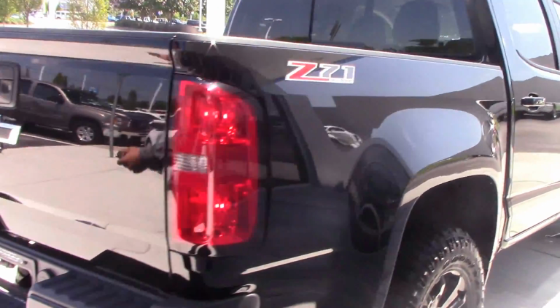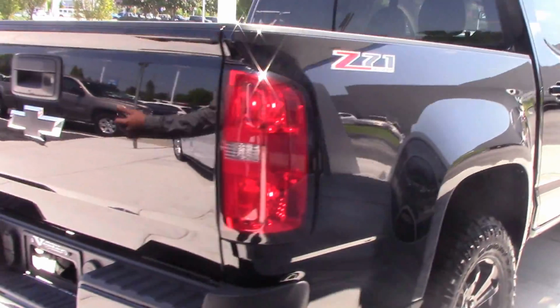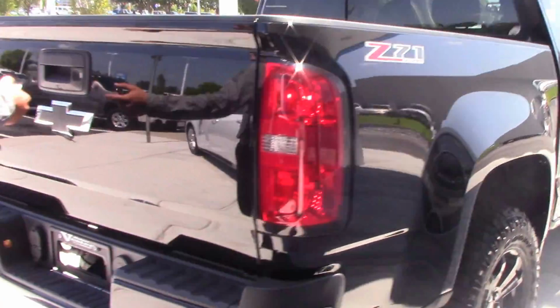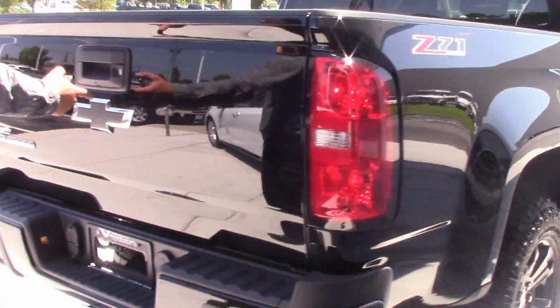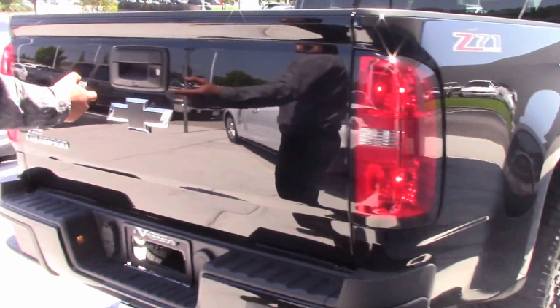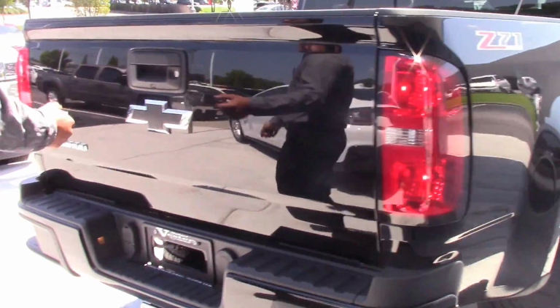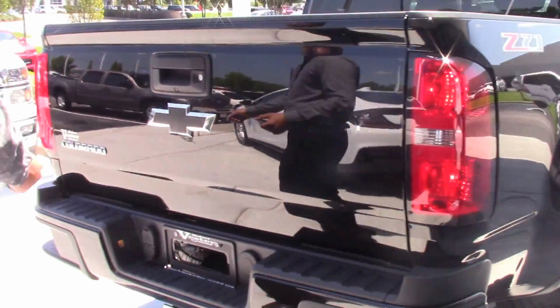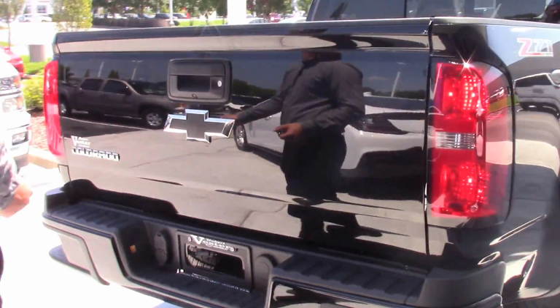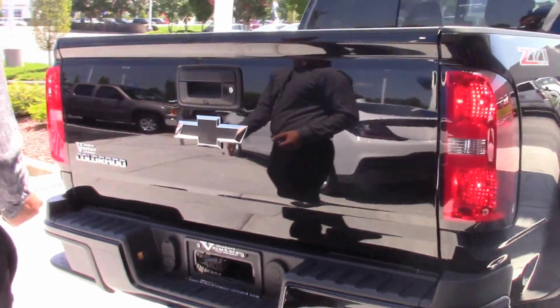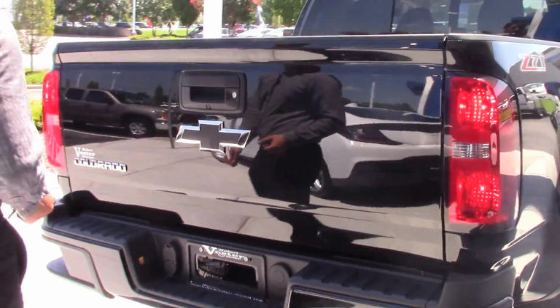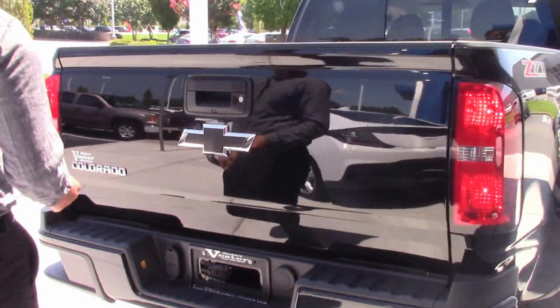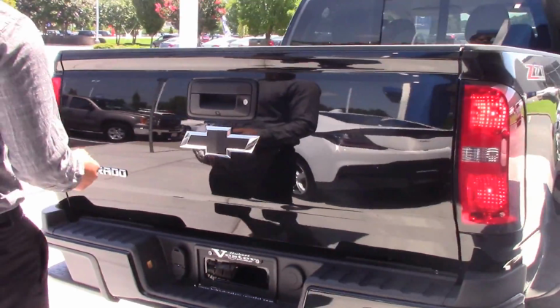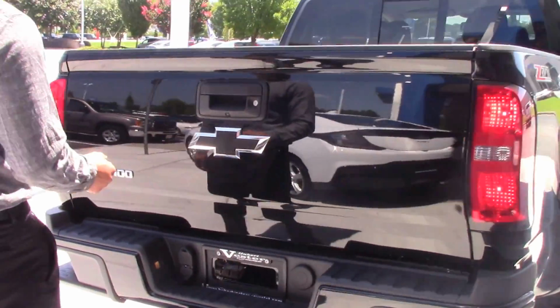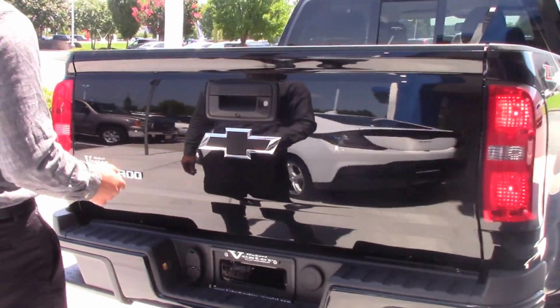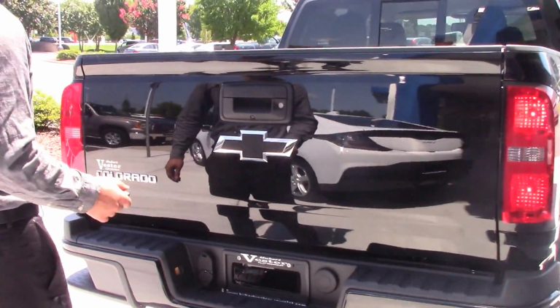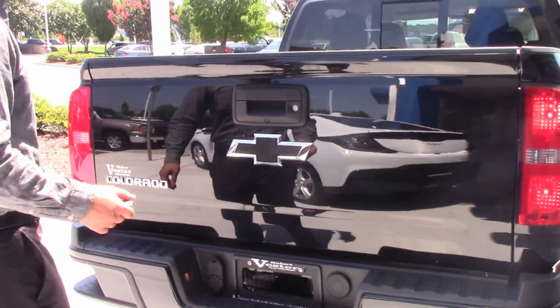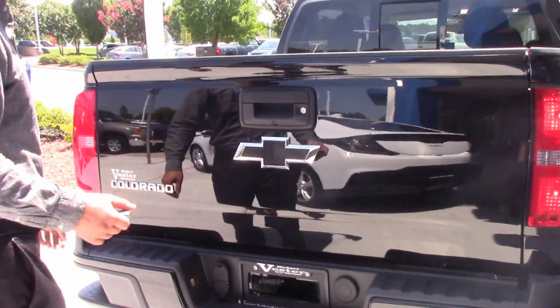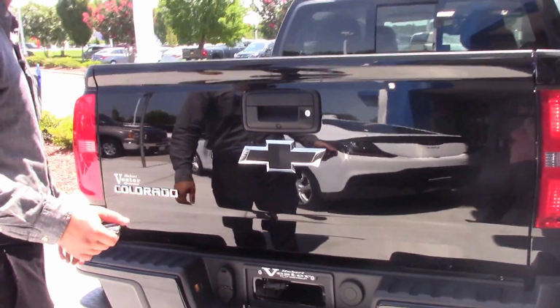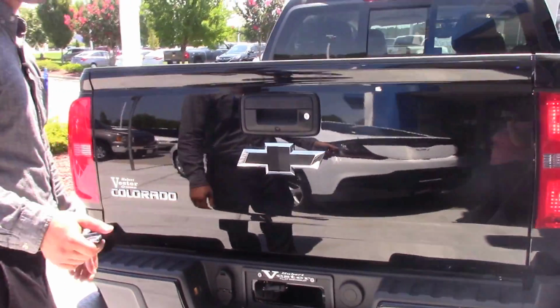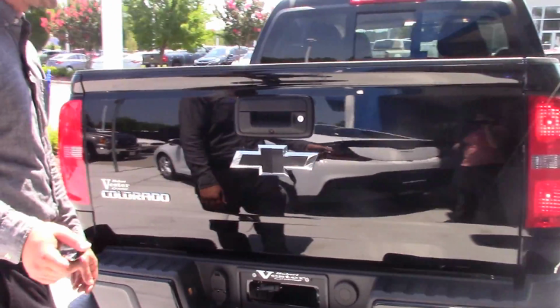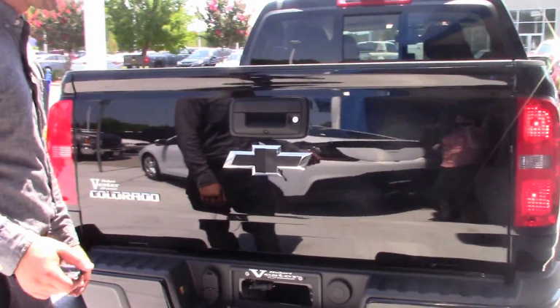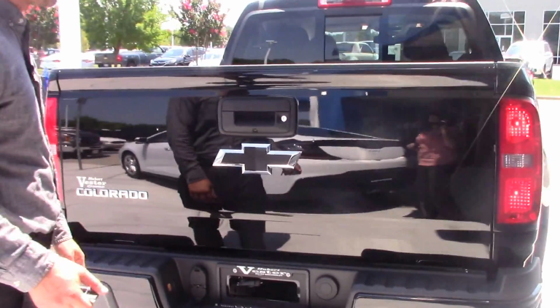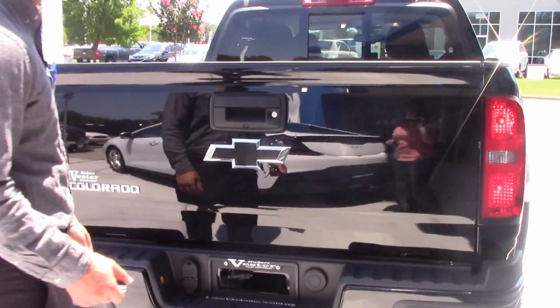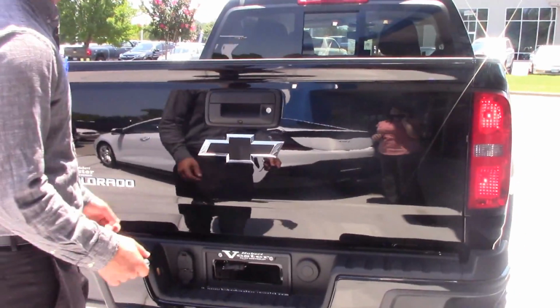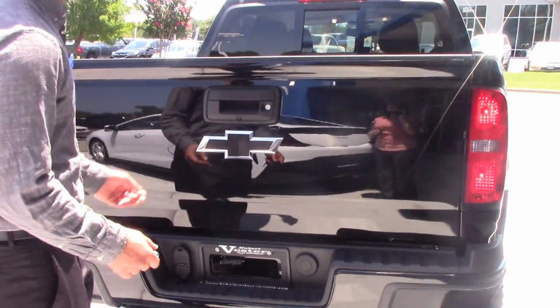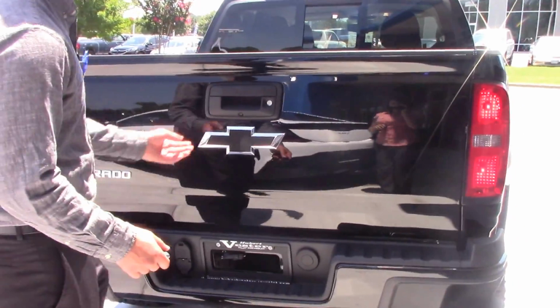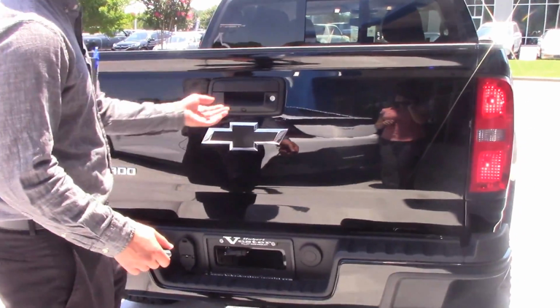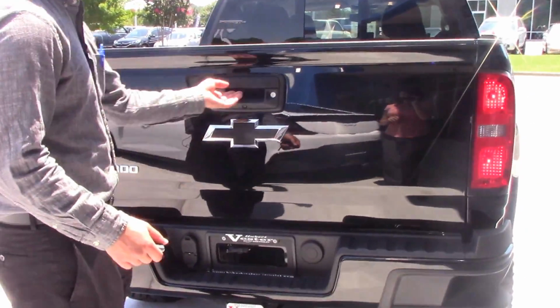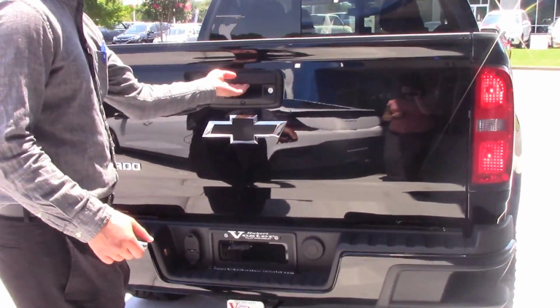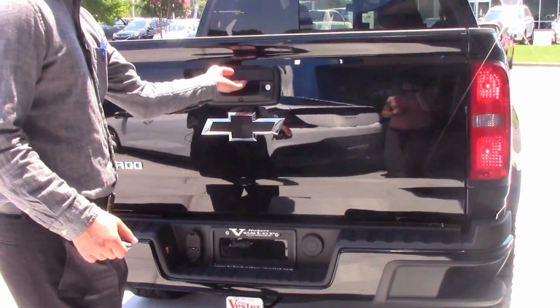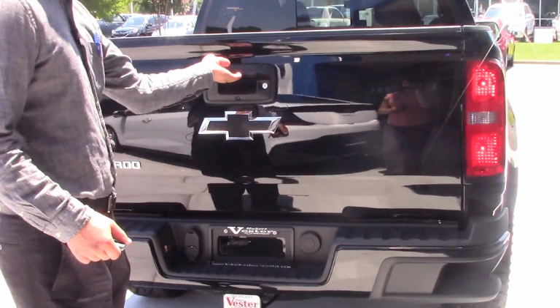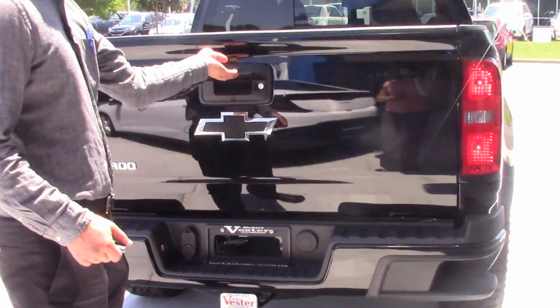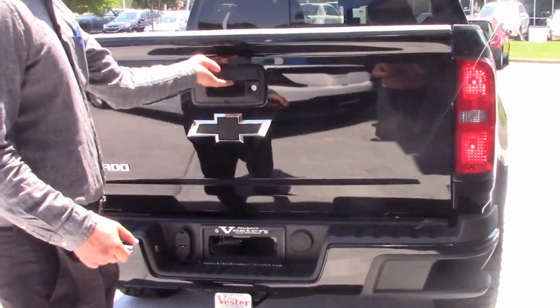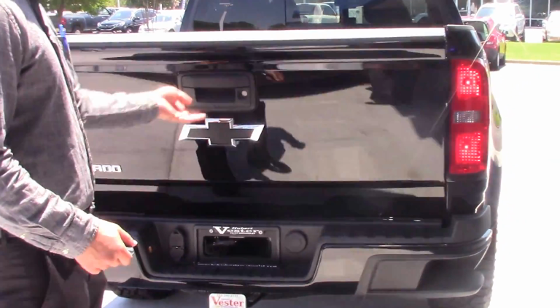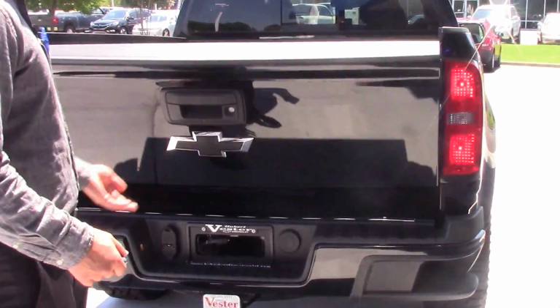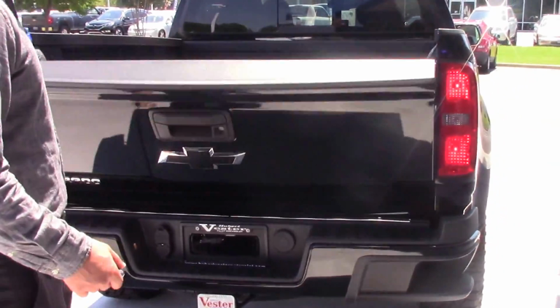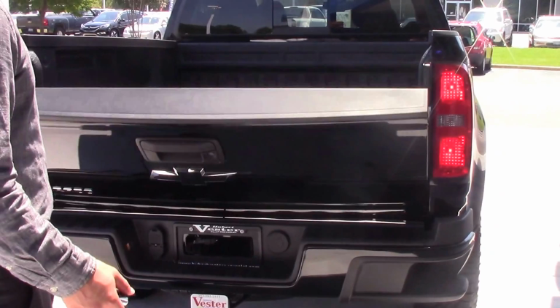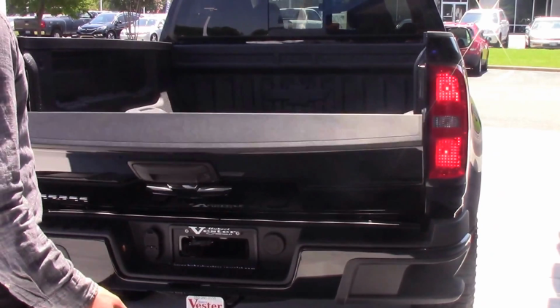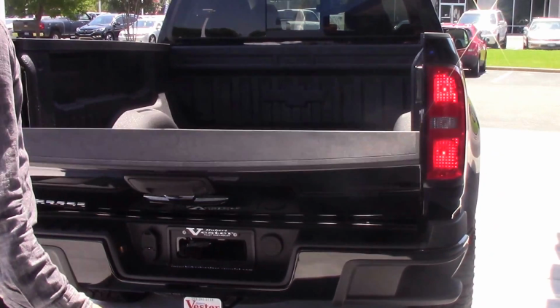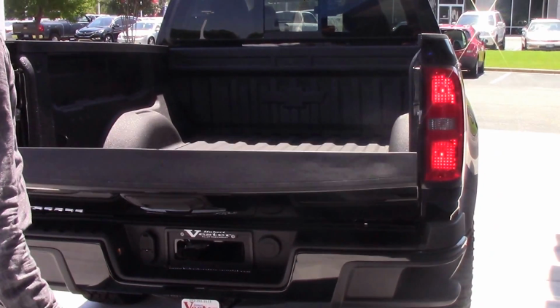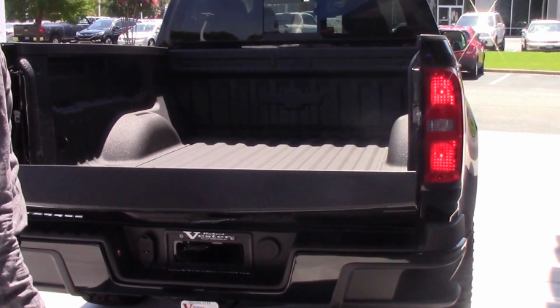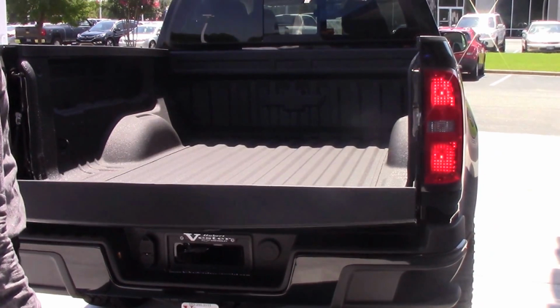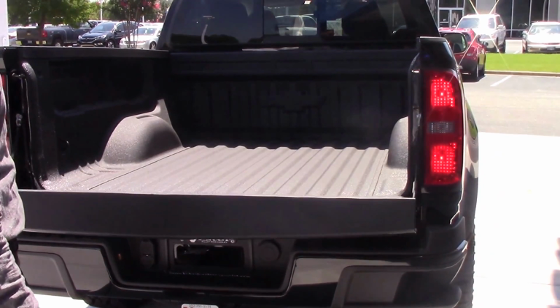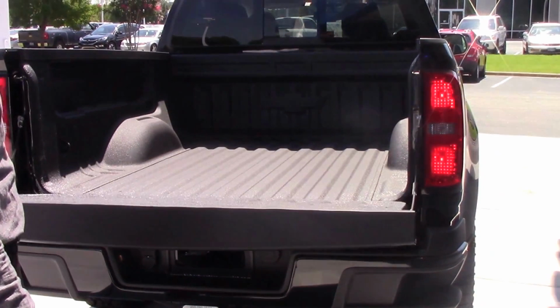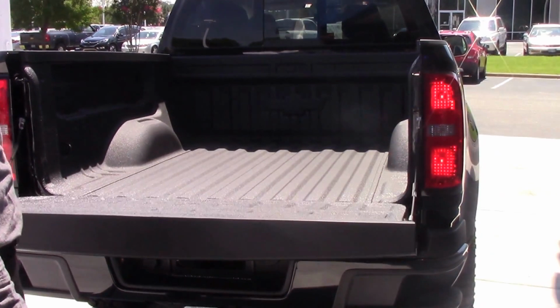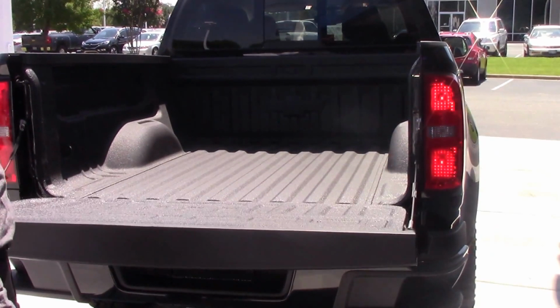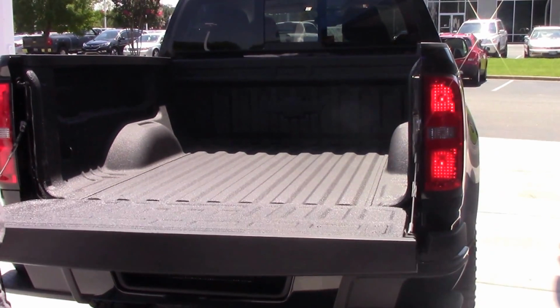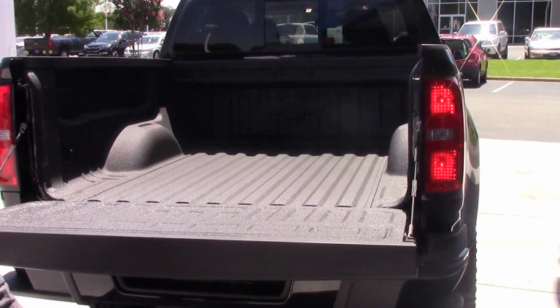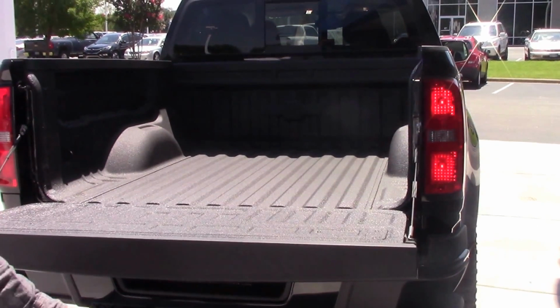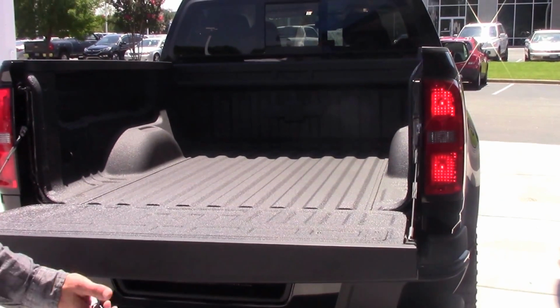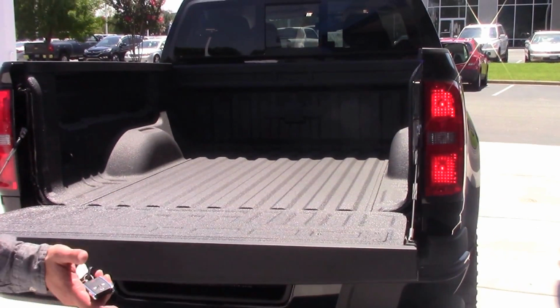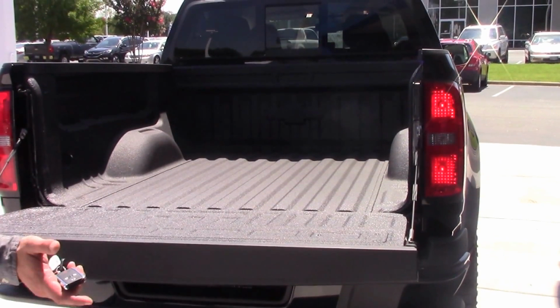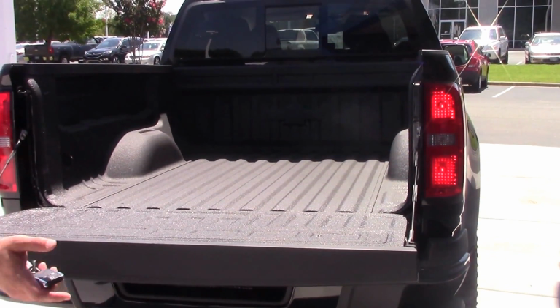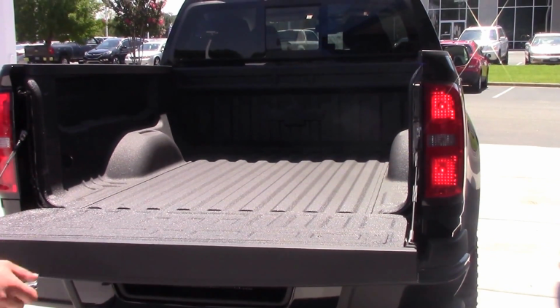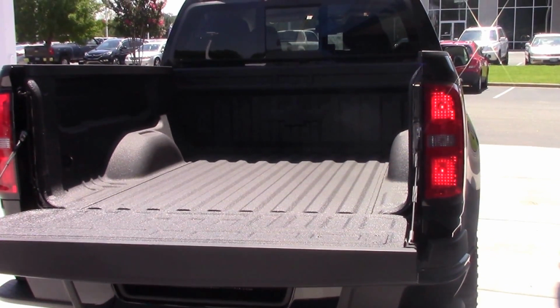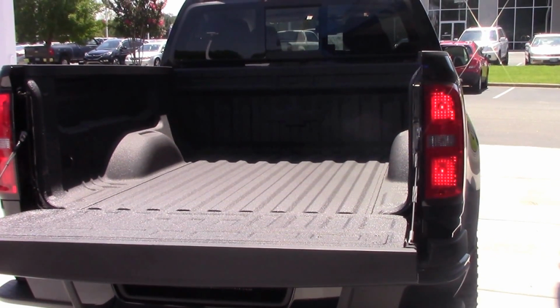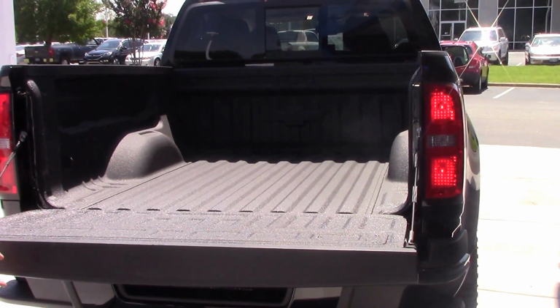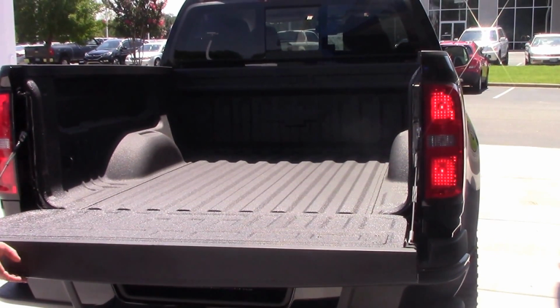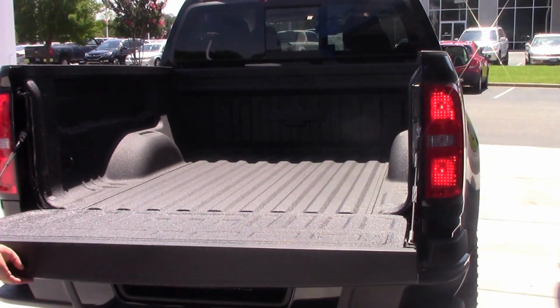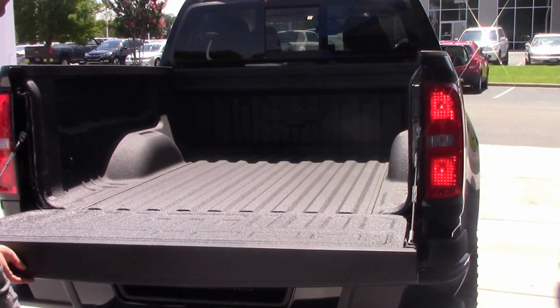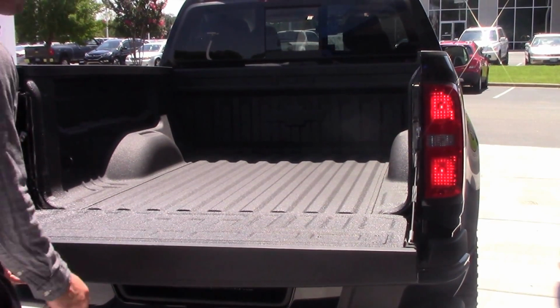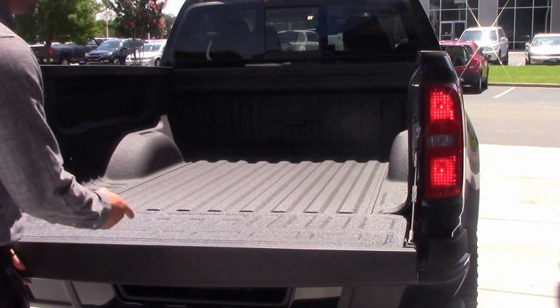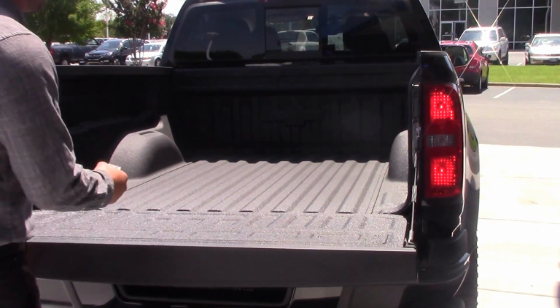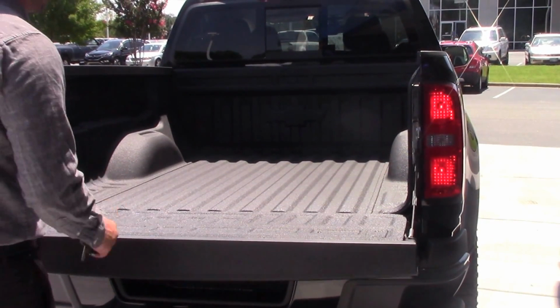You do have a backup camera — that's a safety feature on this model. You also have the easy lift gate, pops right down for you.